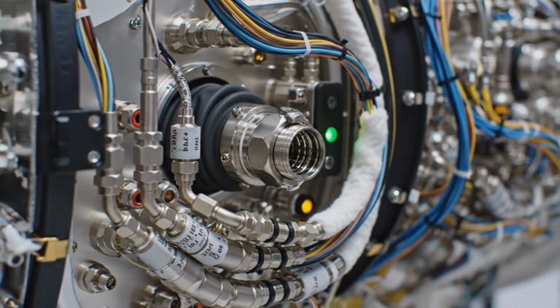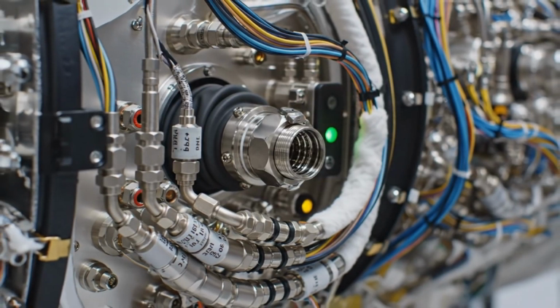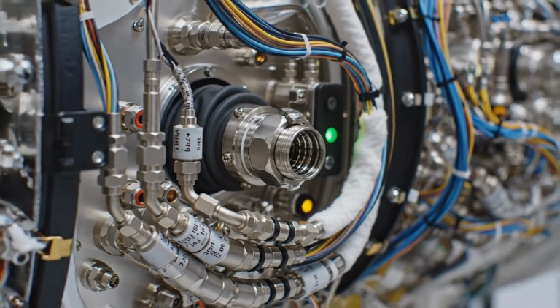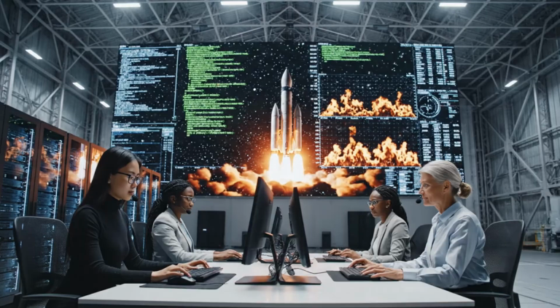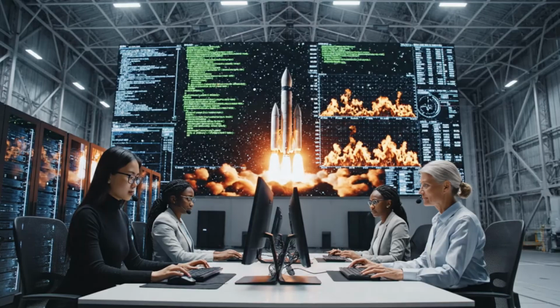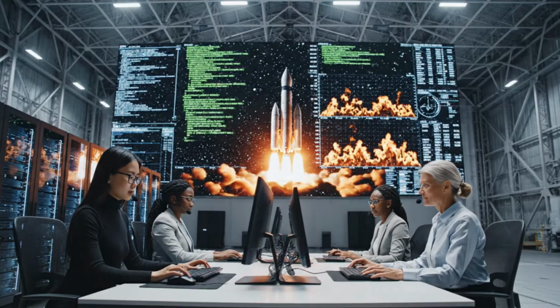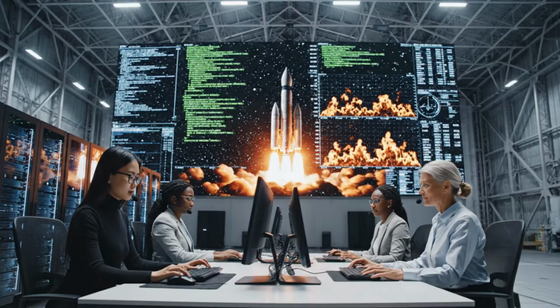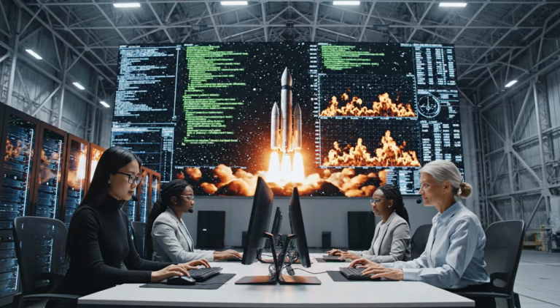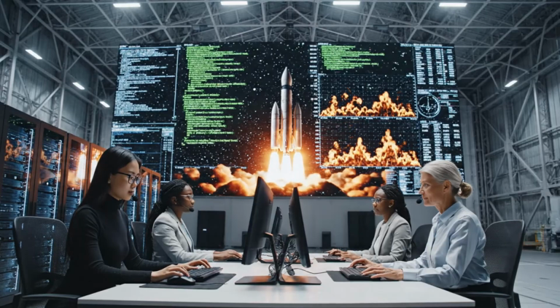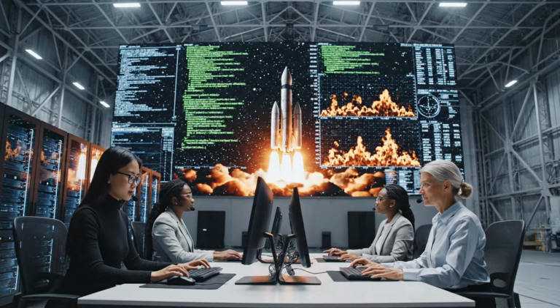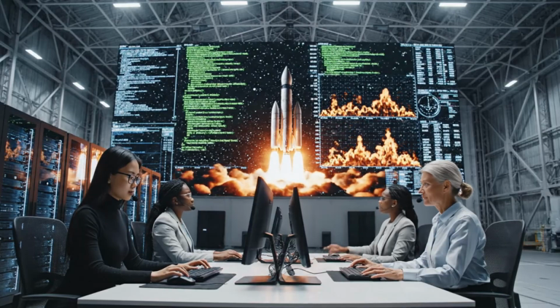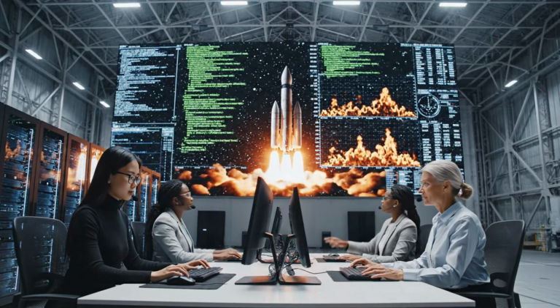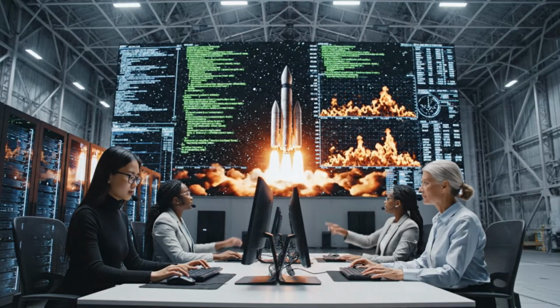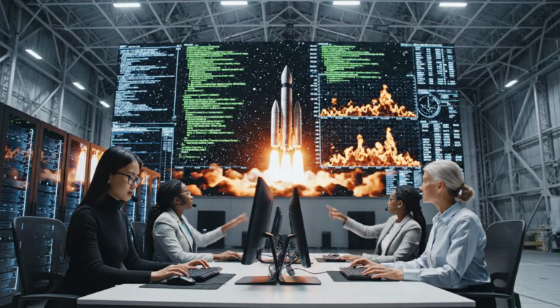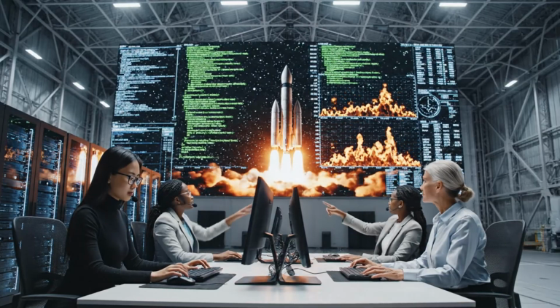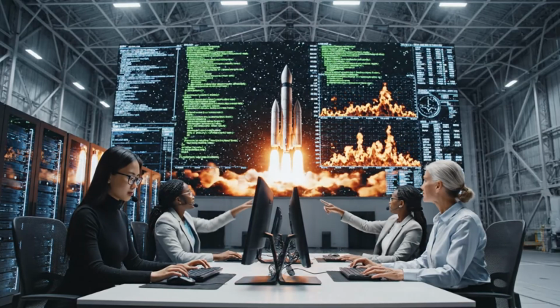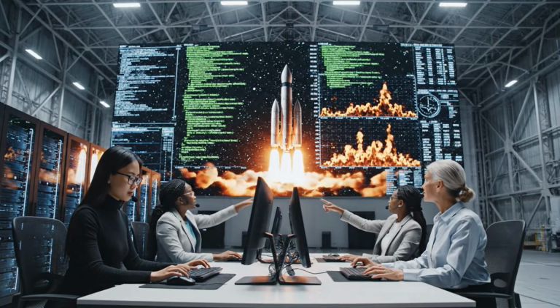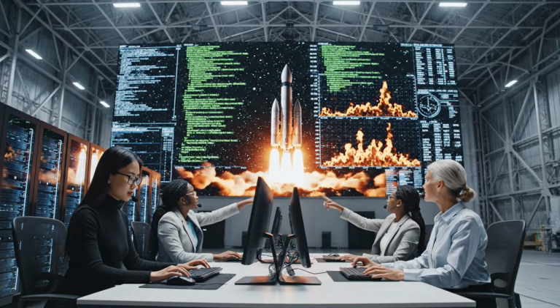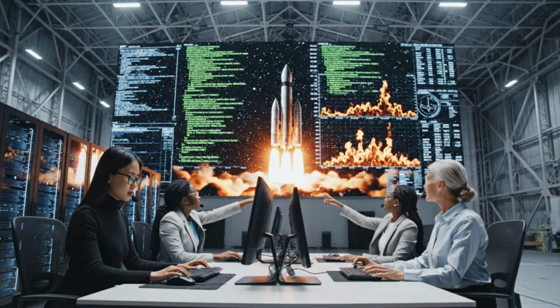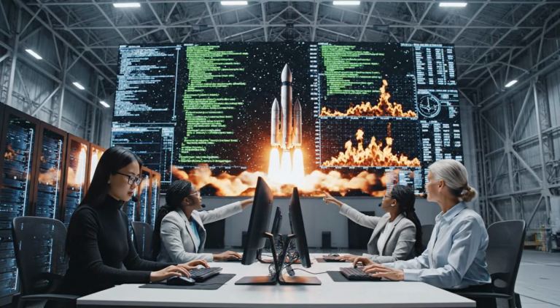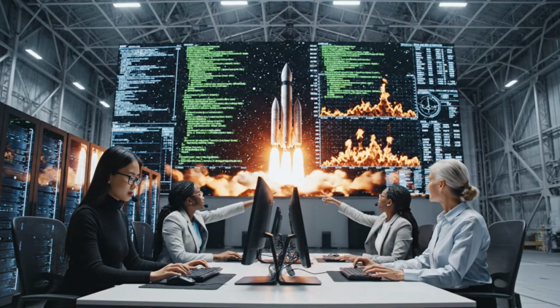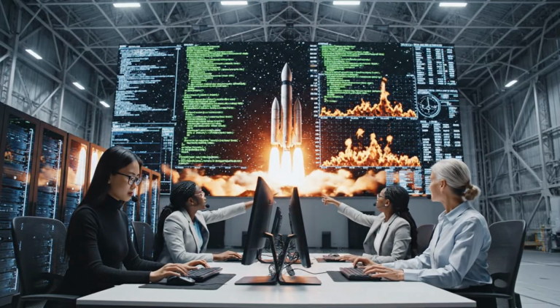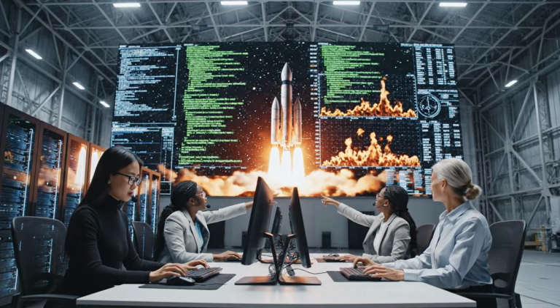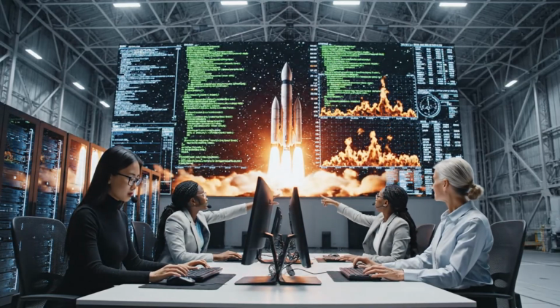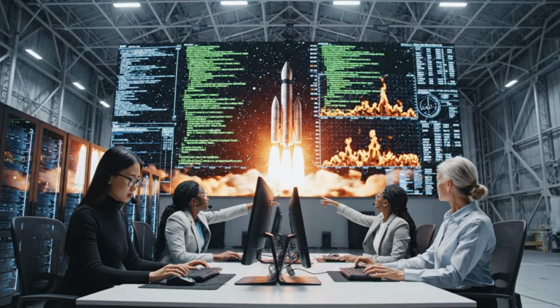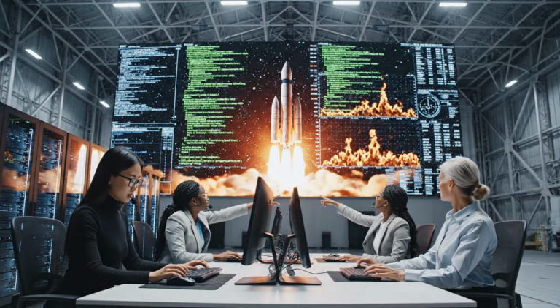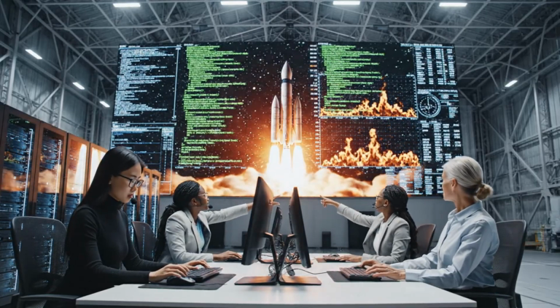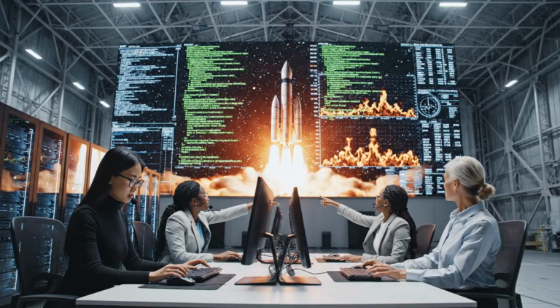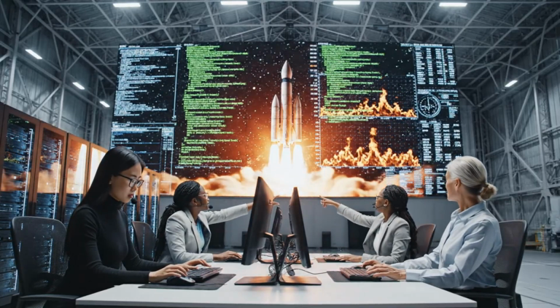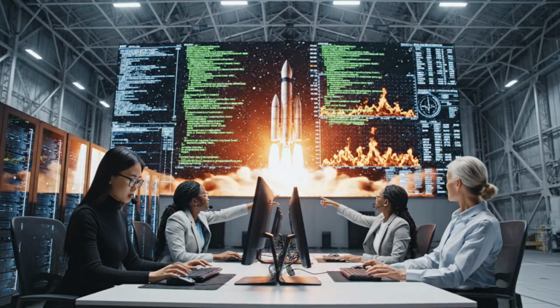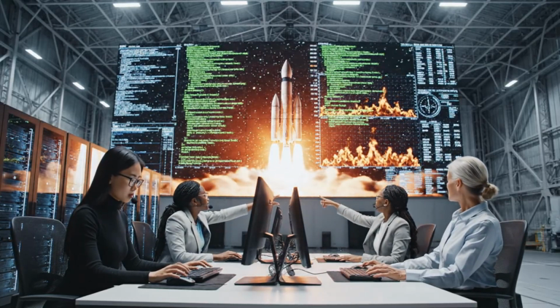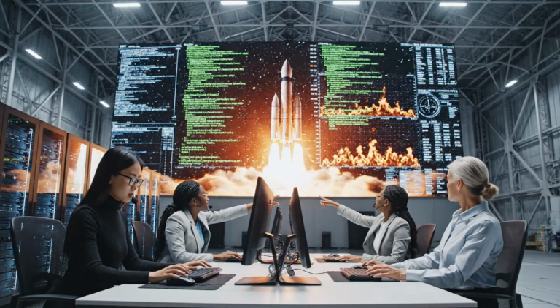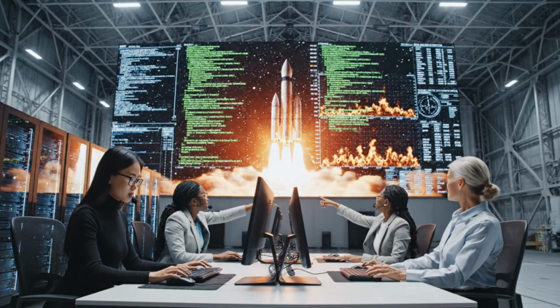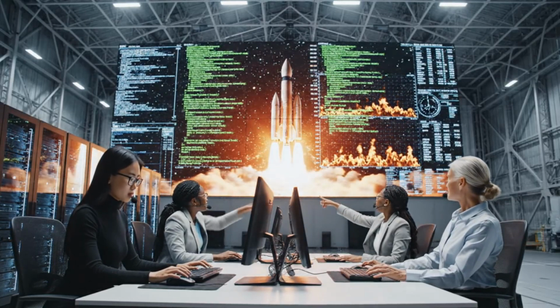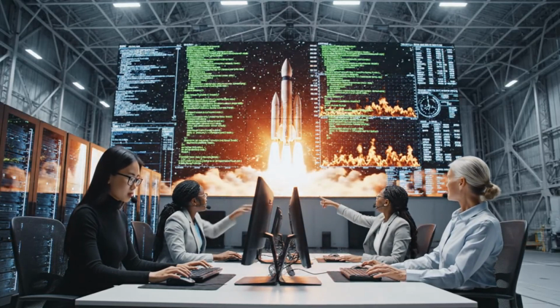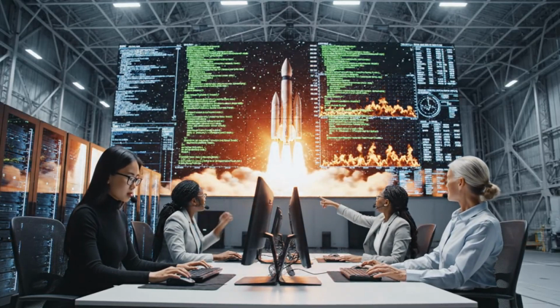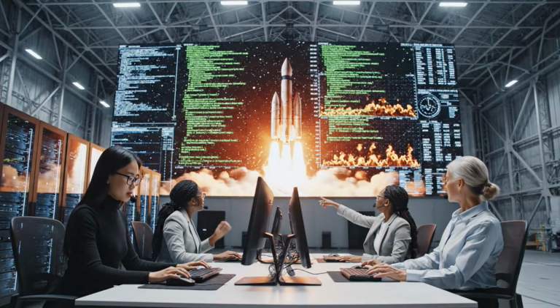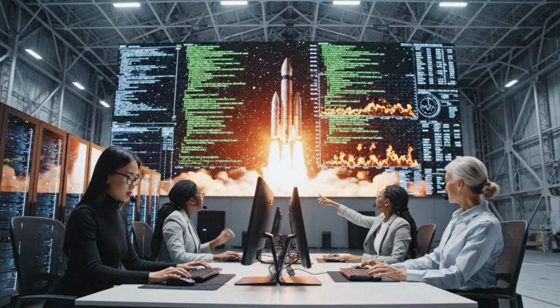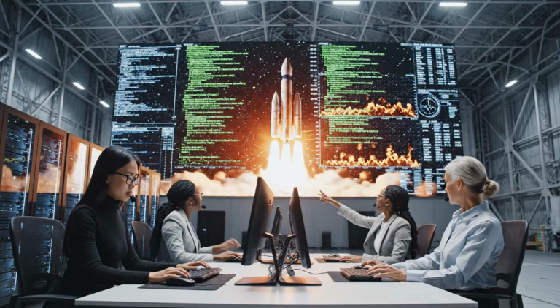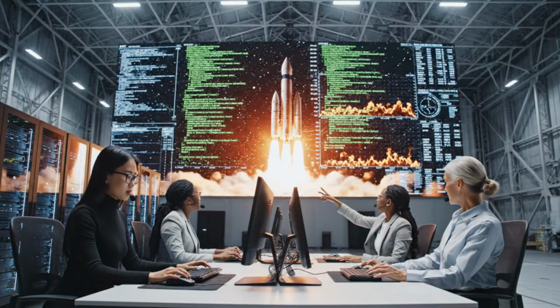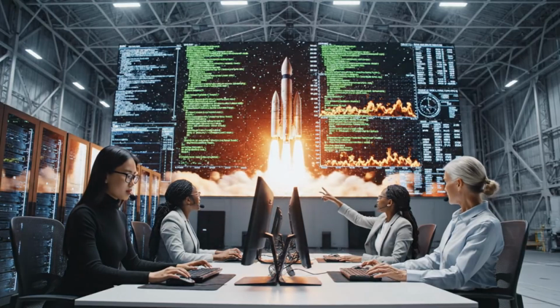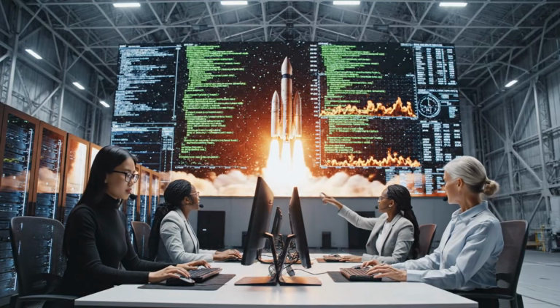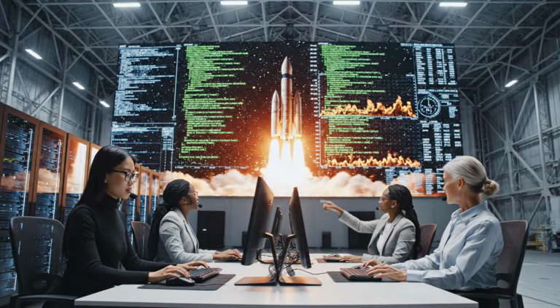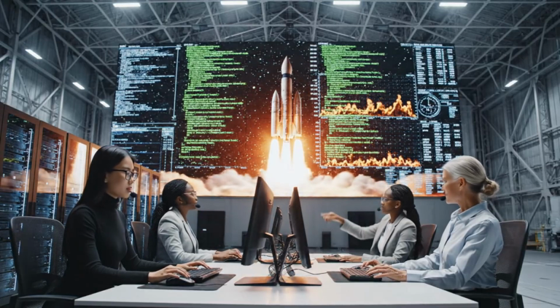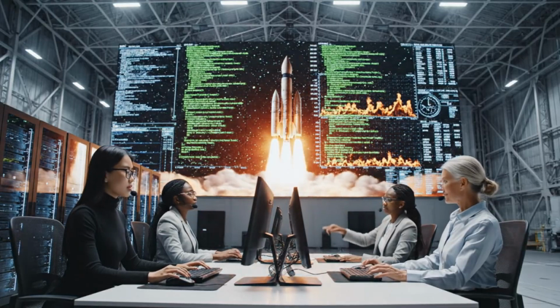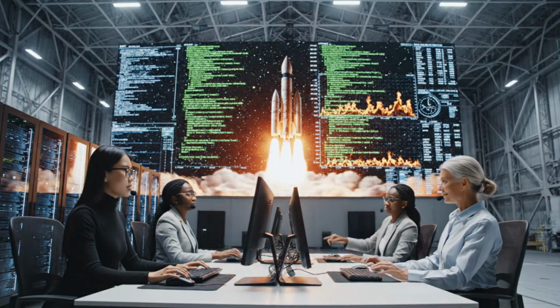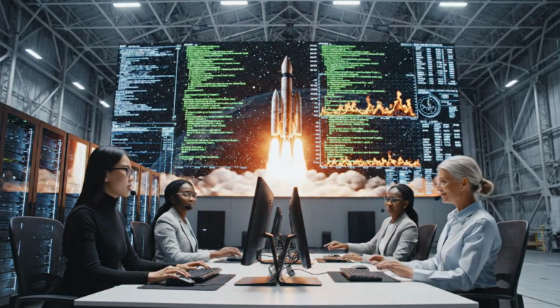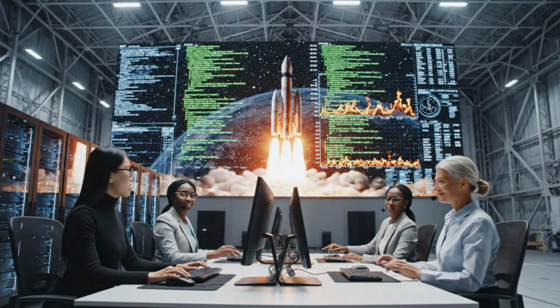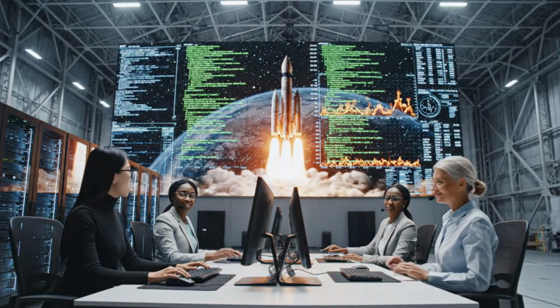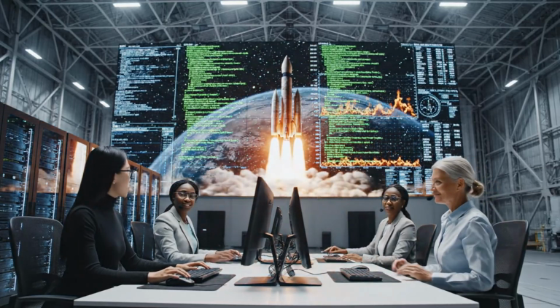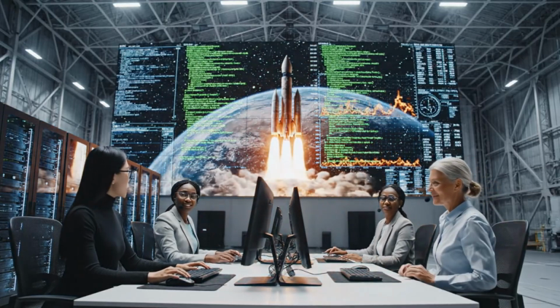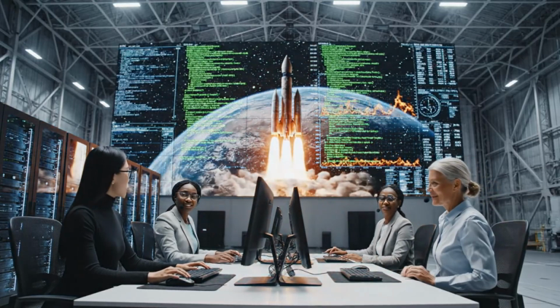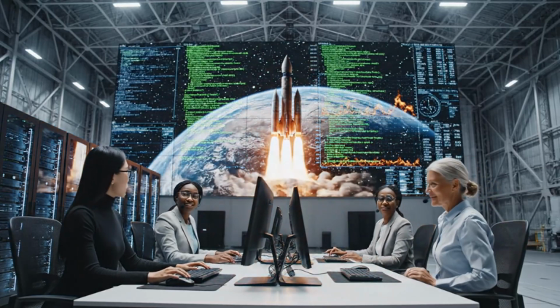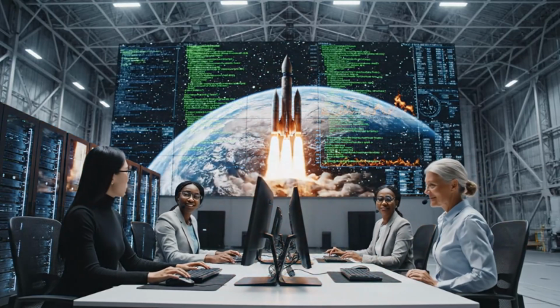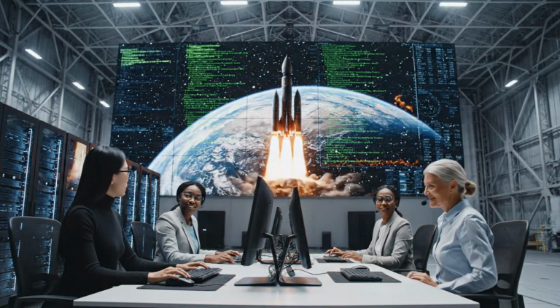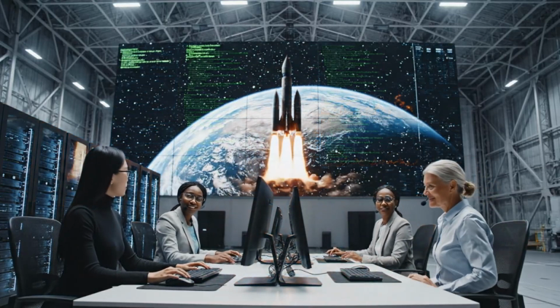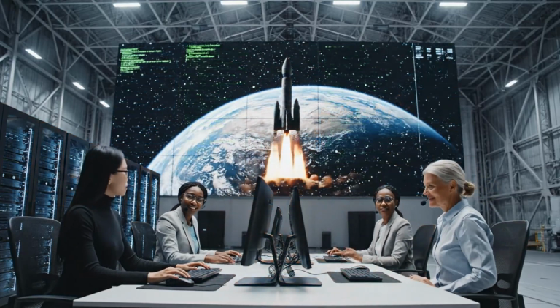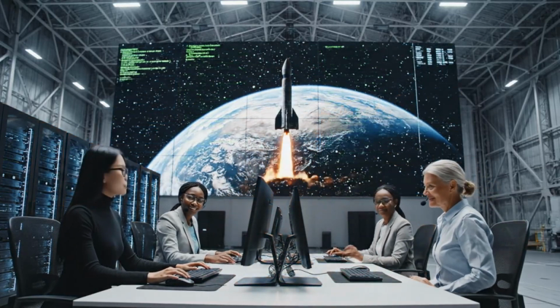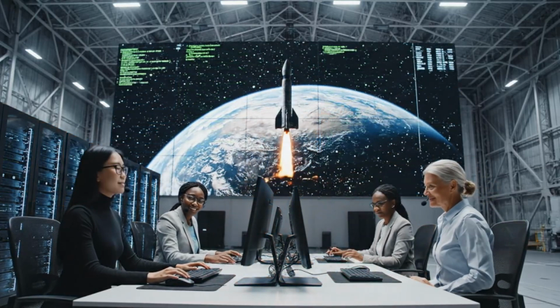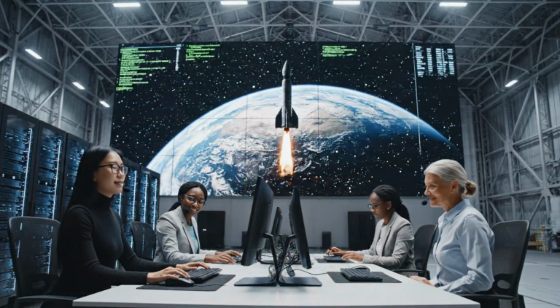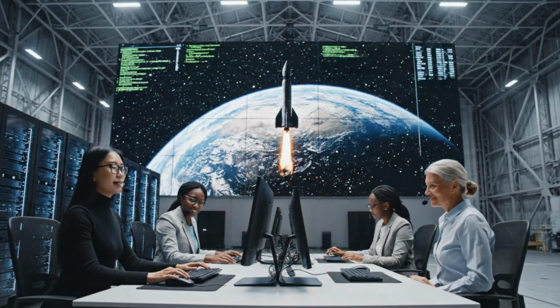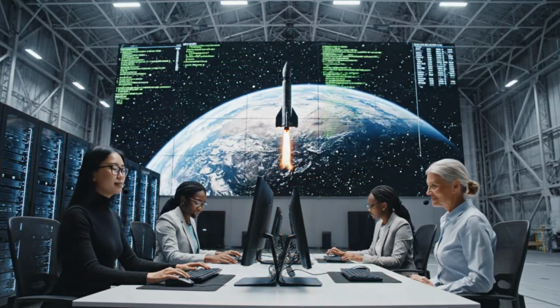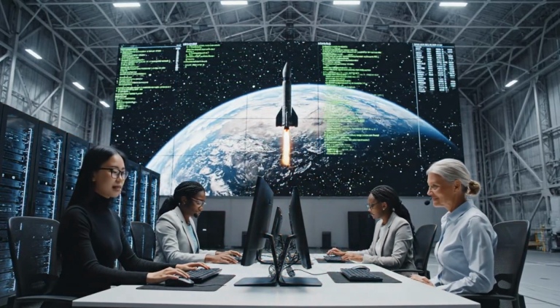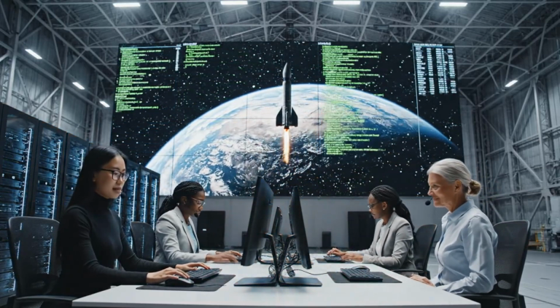Adjust the ascent parameters at T plus 980. Copy that, adjusting trajectory now. Looks stable.